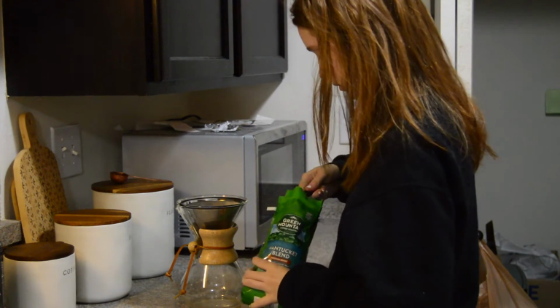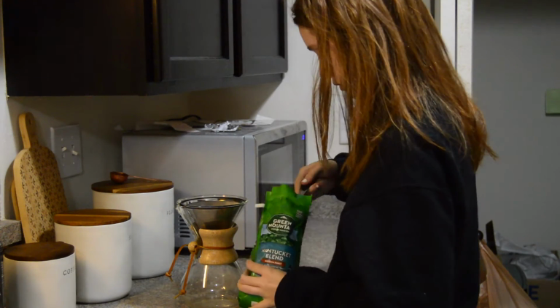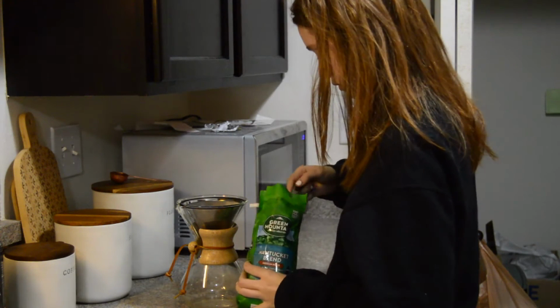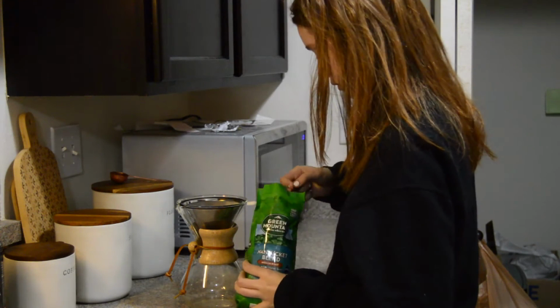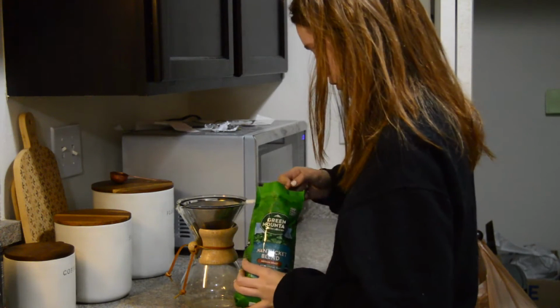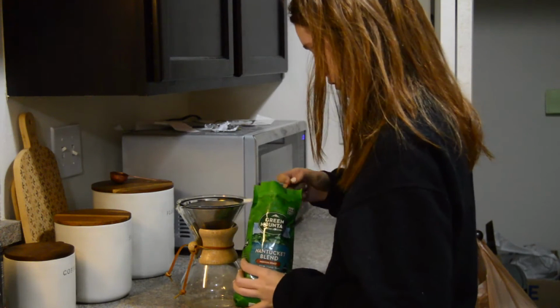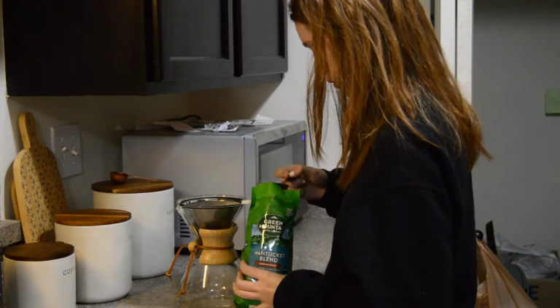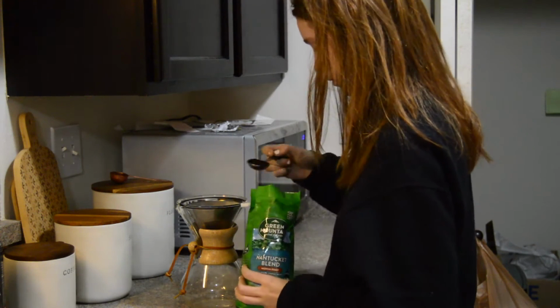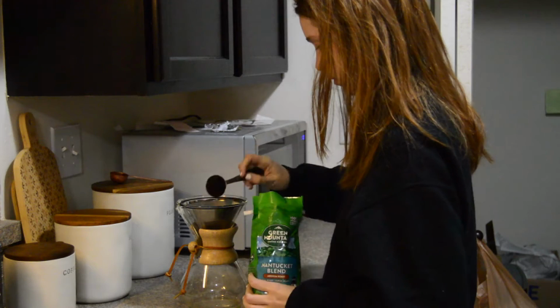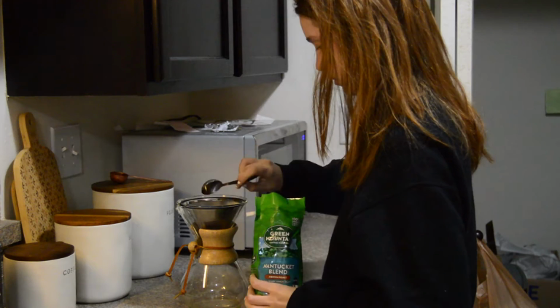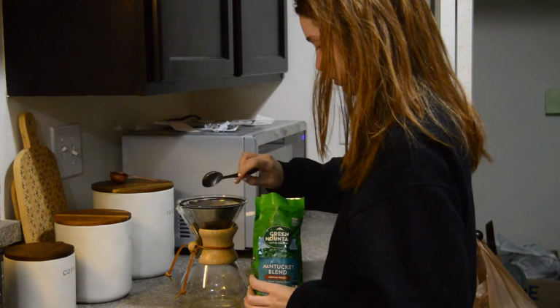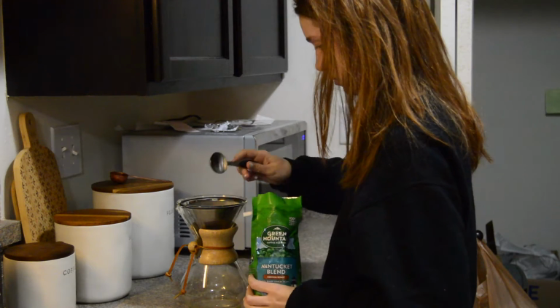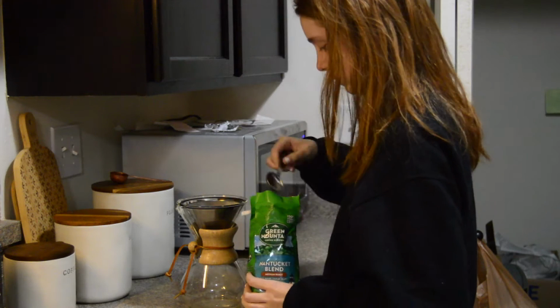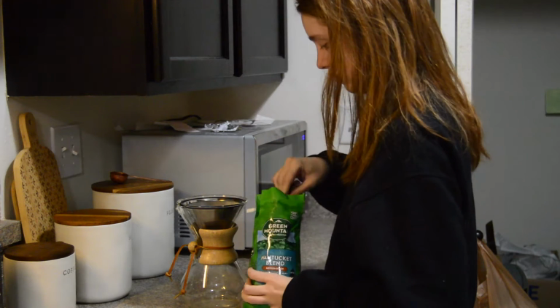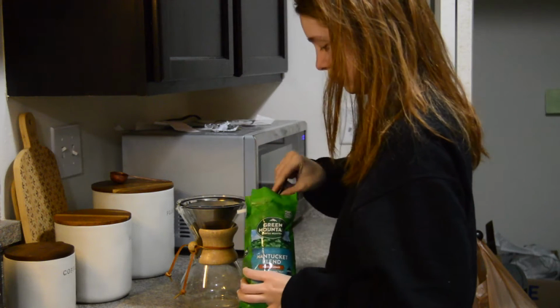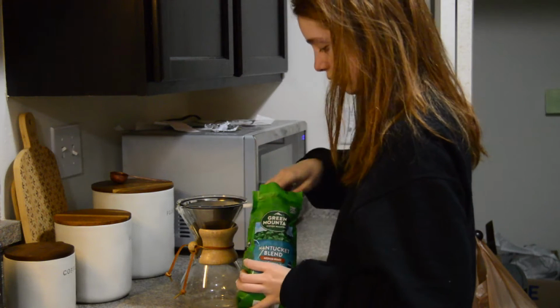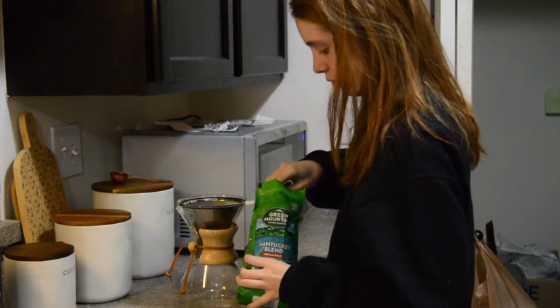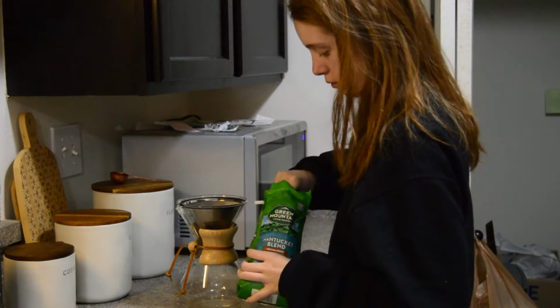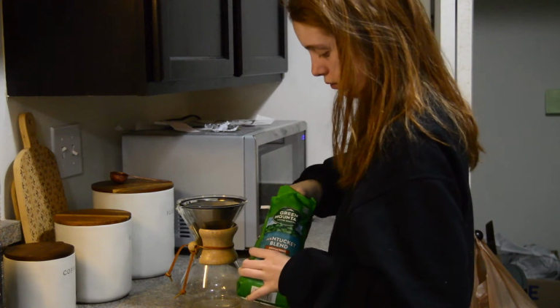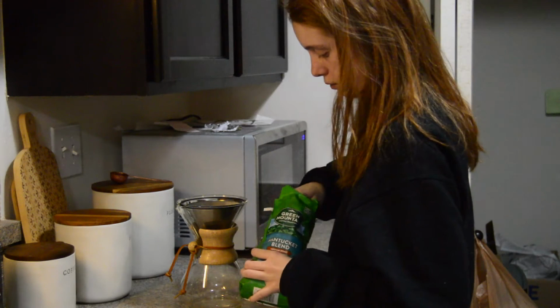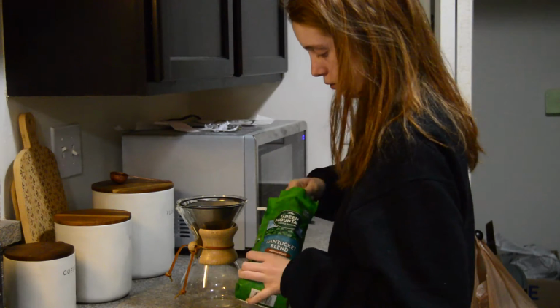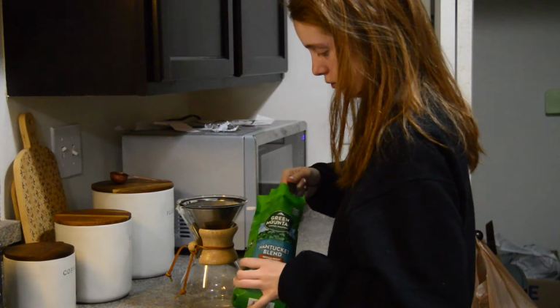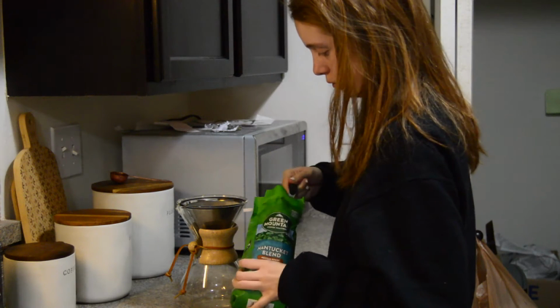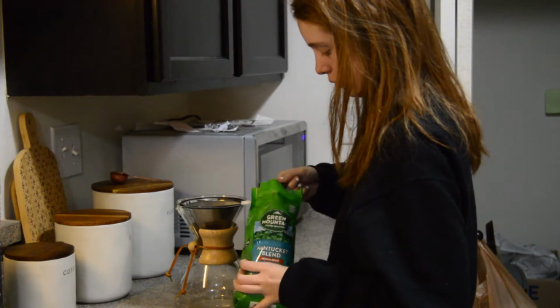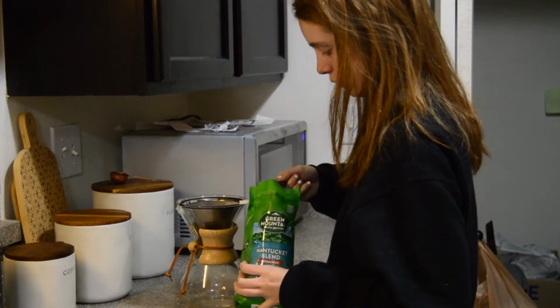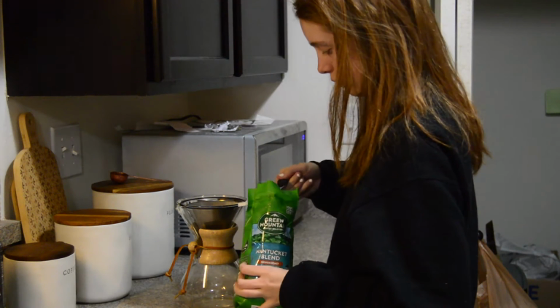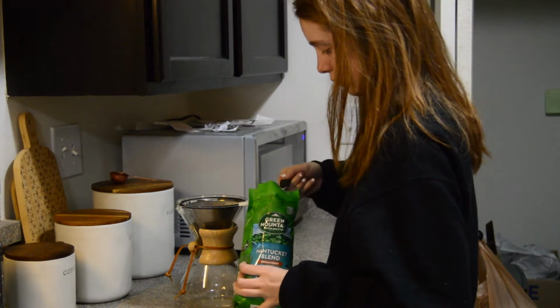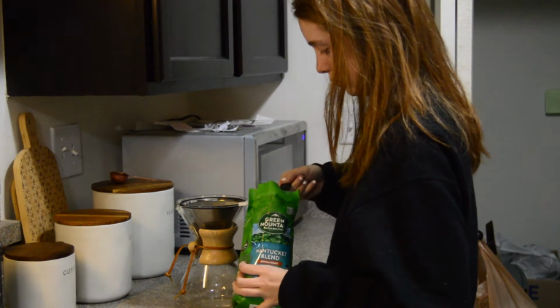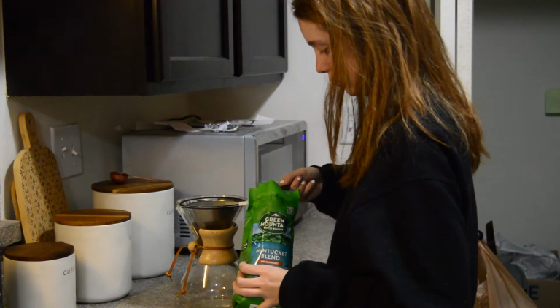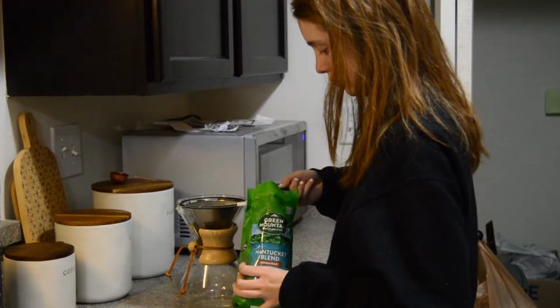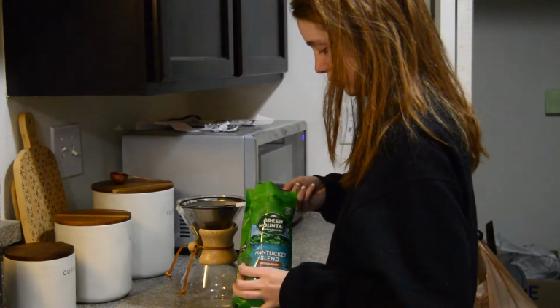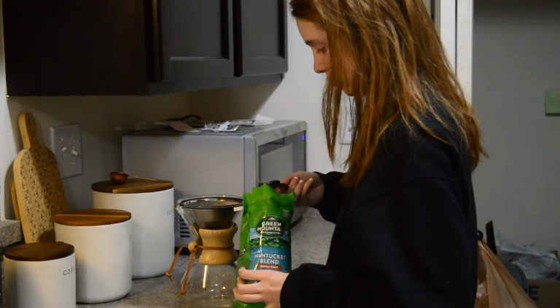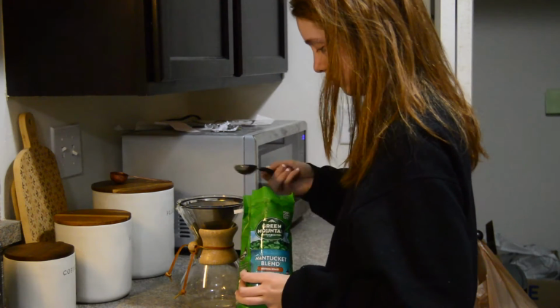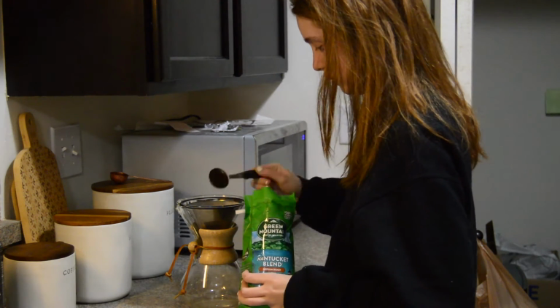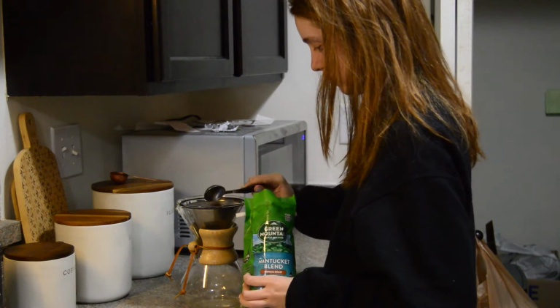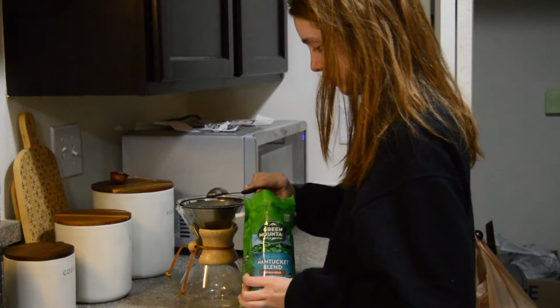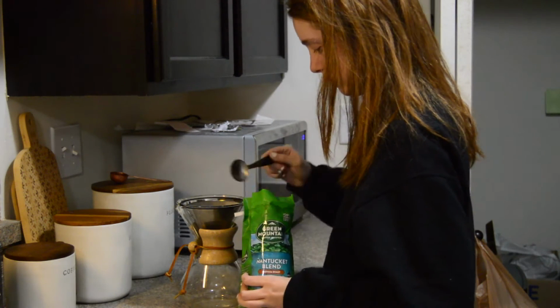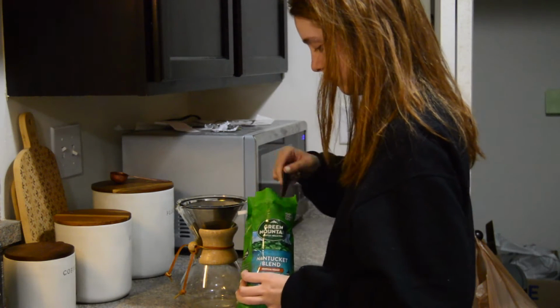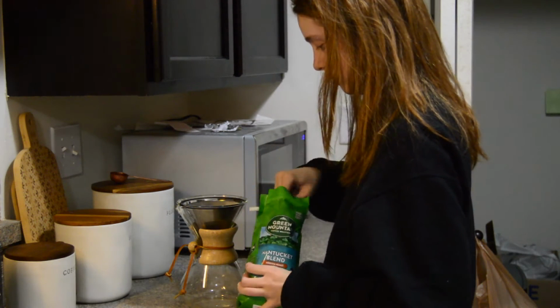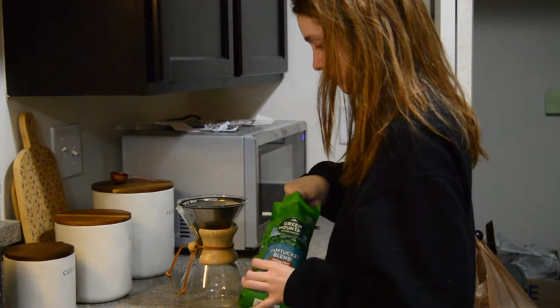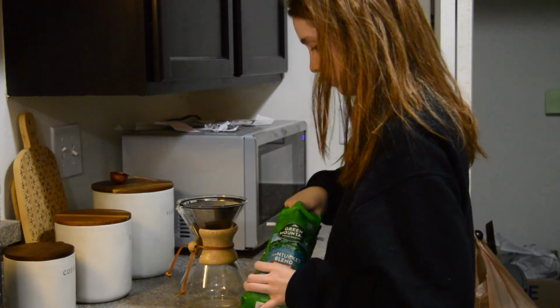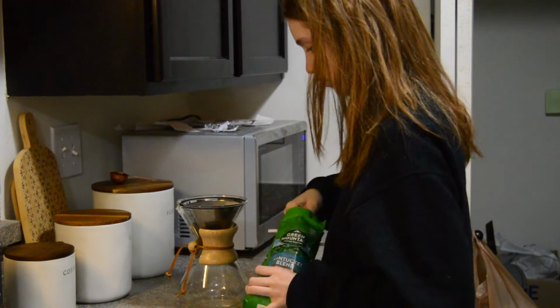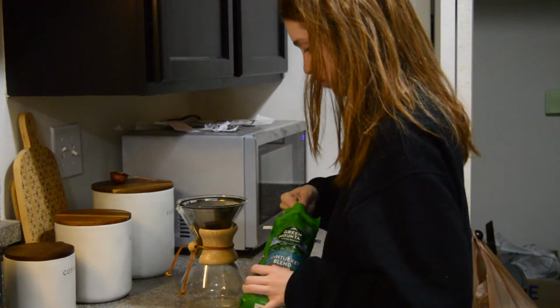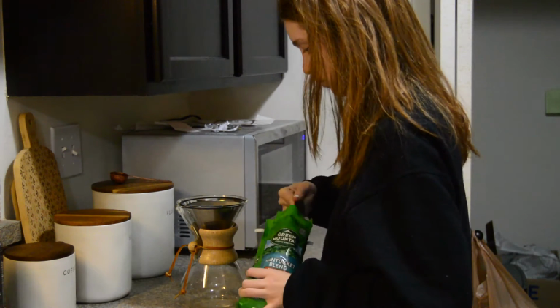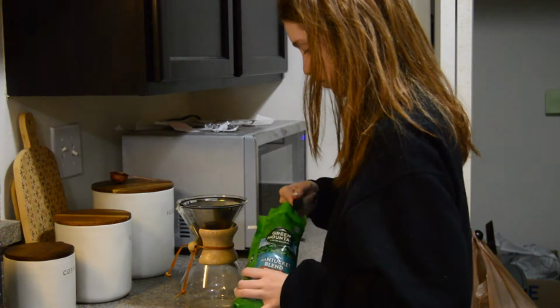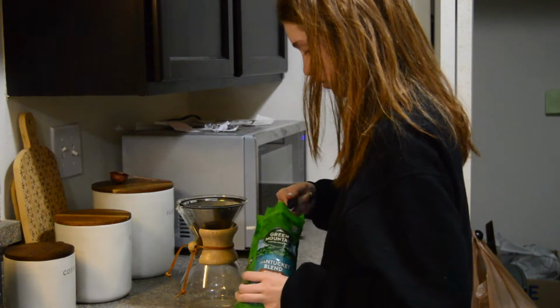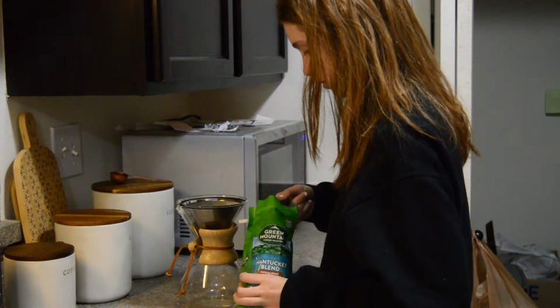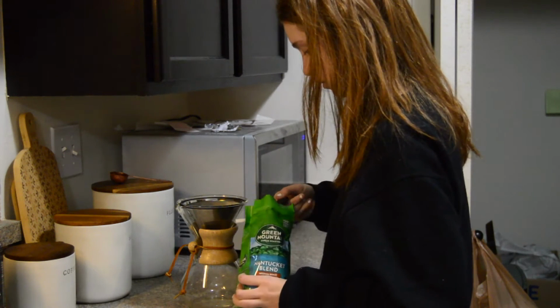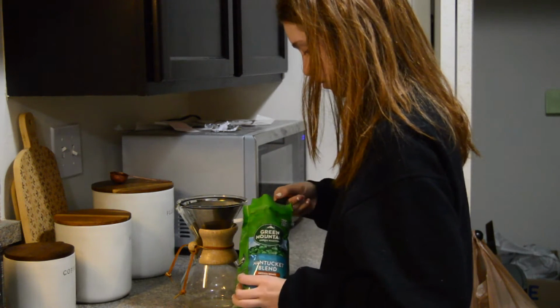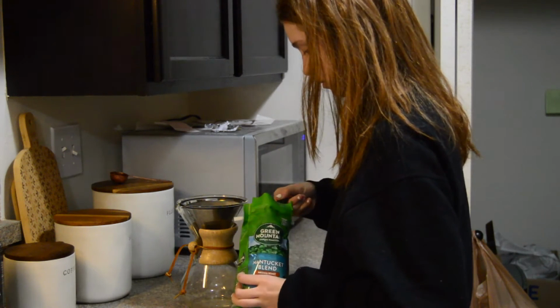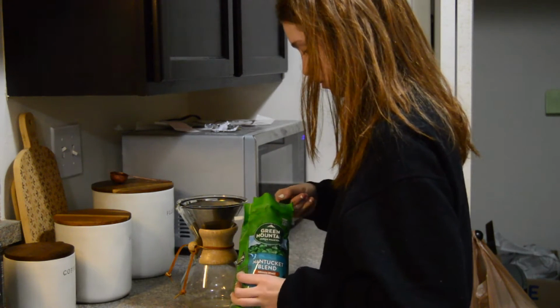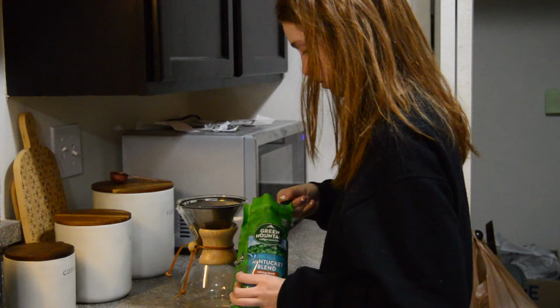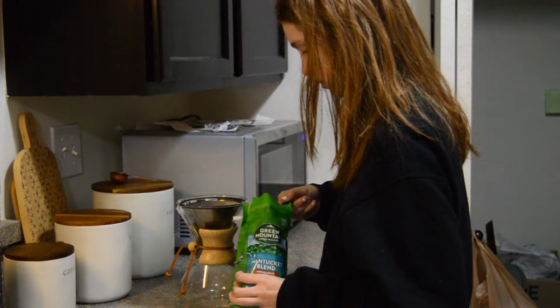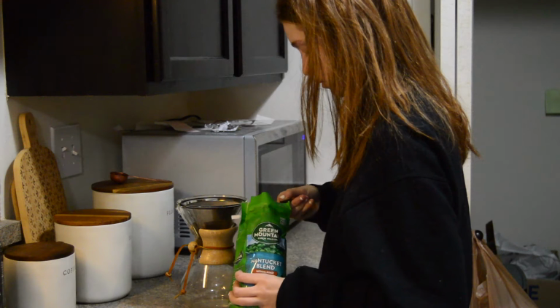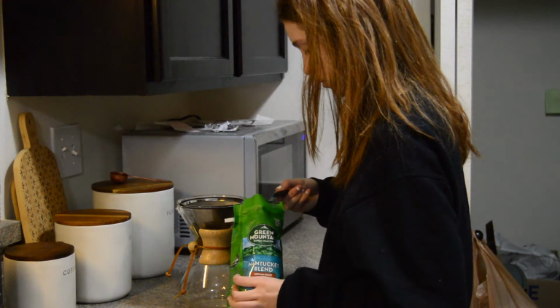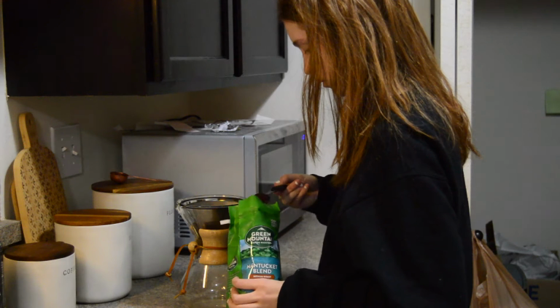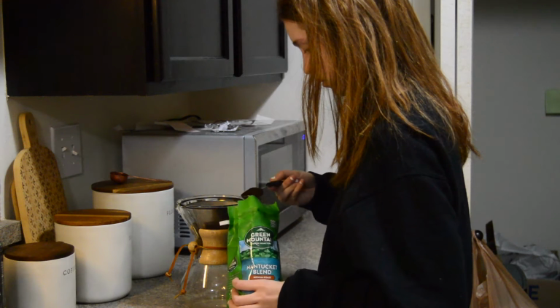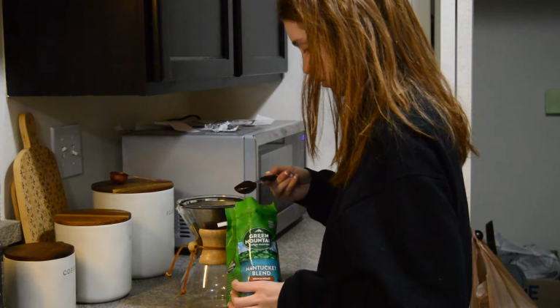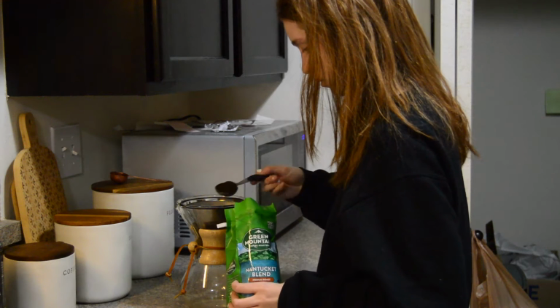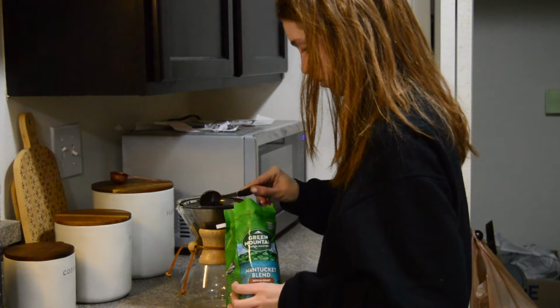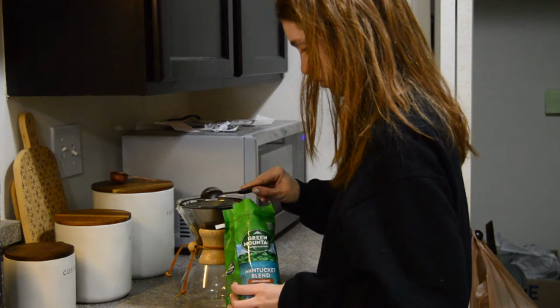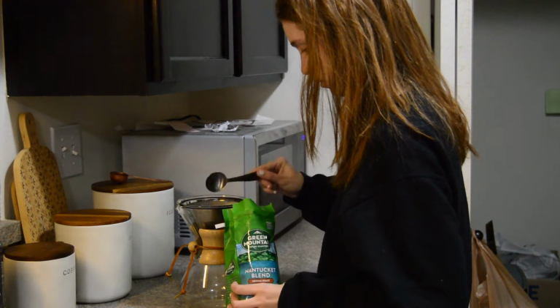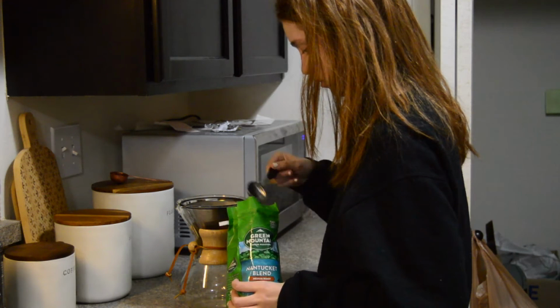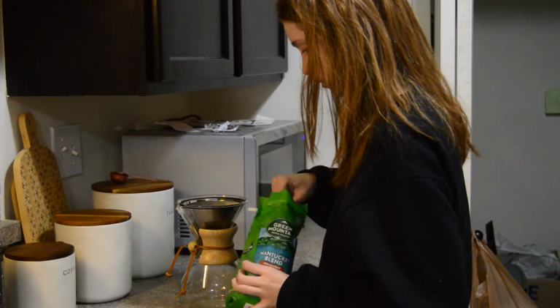First thing in the morning I'll head into my kitchen and fill my kettle with water, prep the grounds for my pour over, and wait for the water to boil.